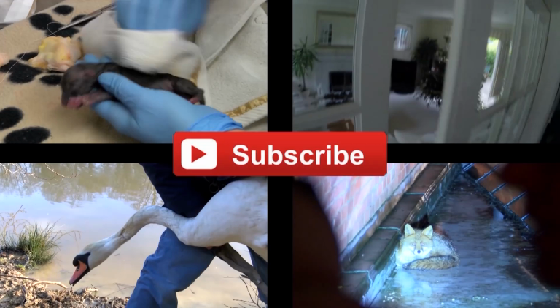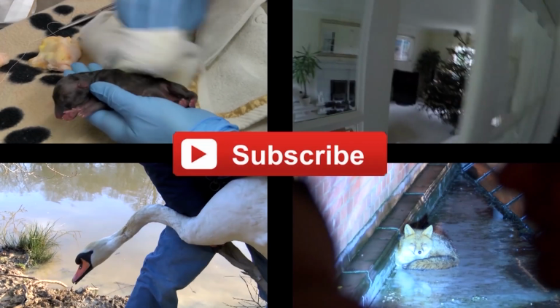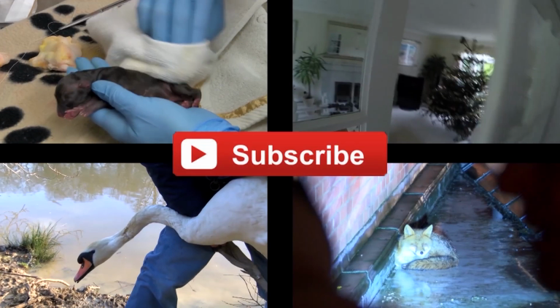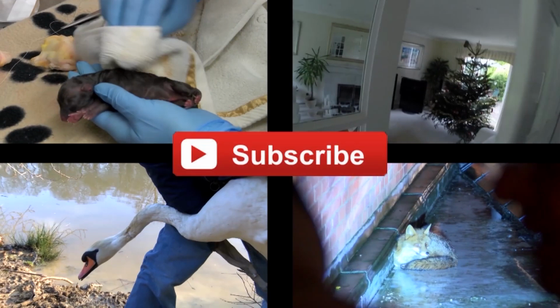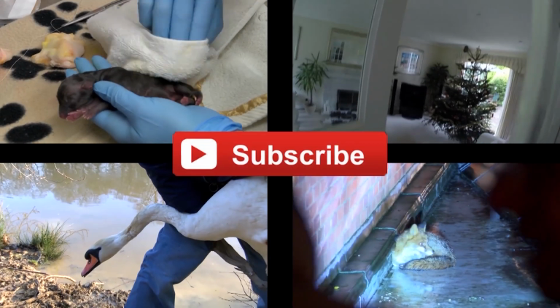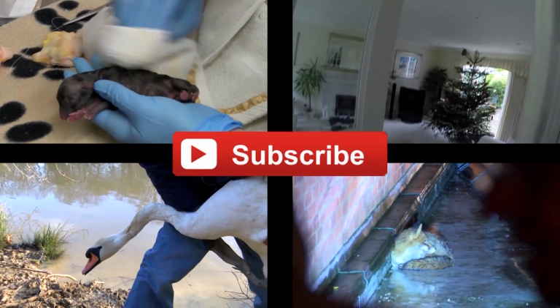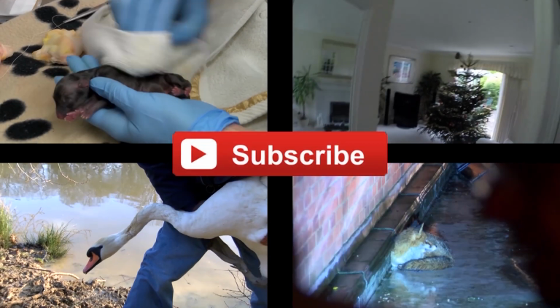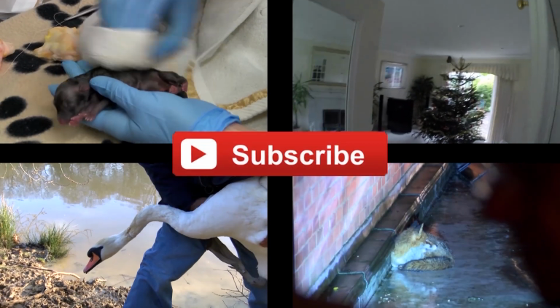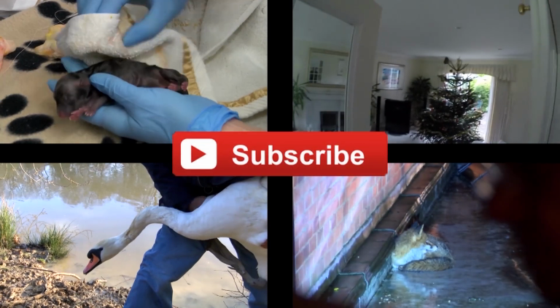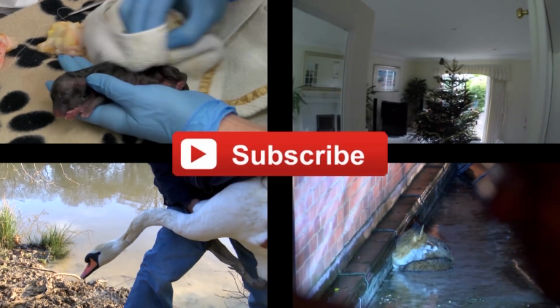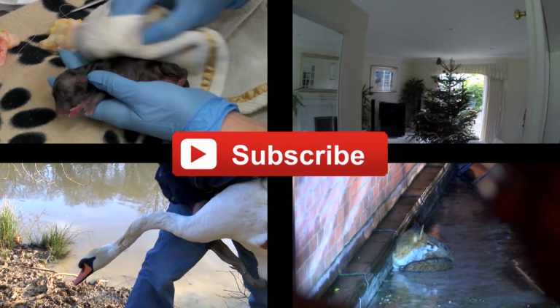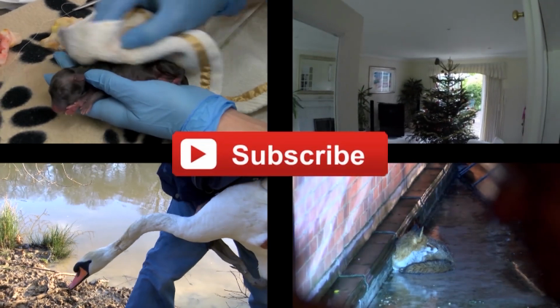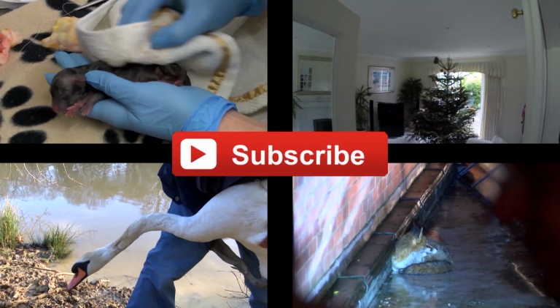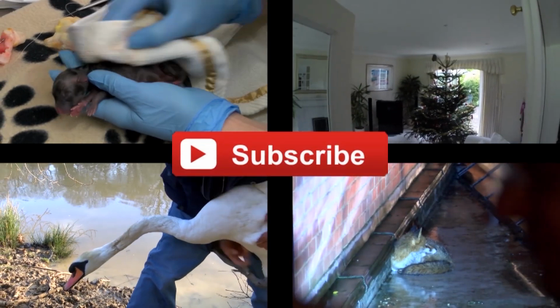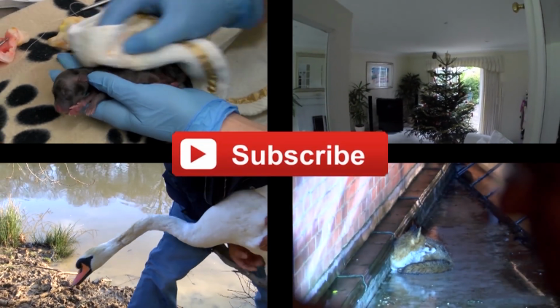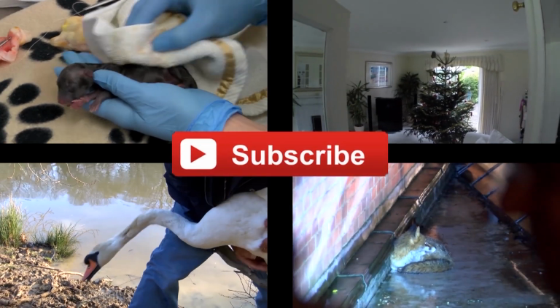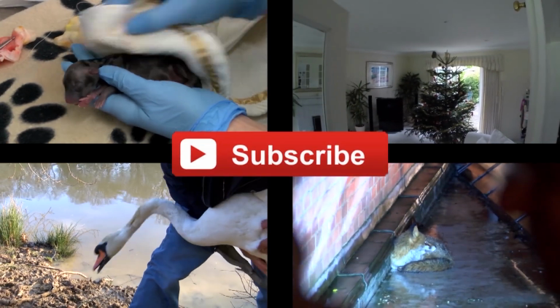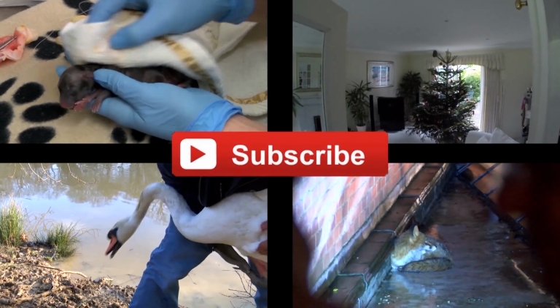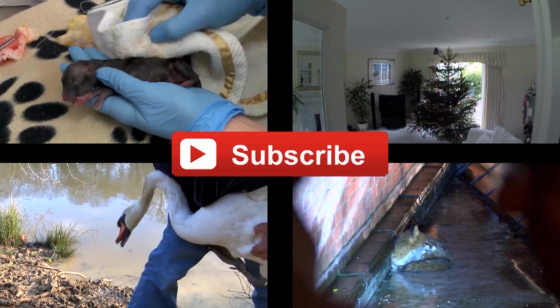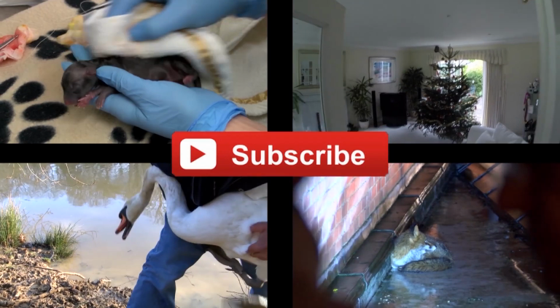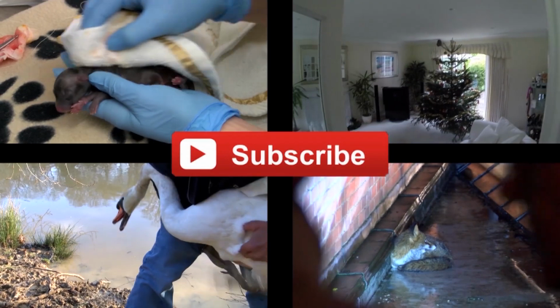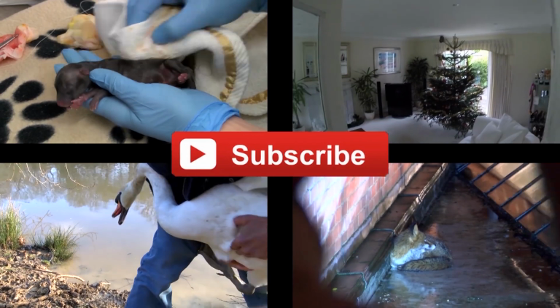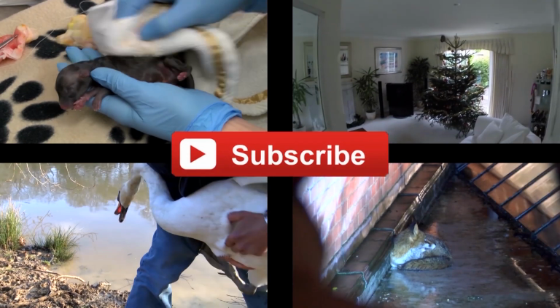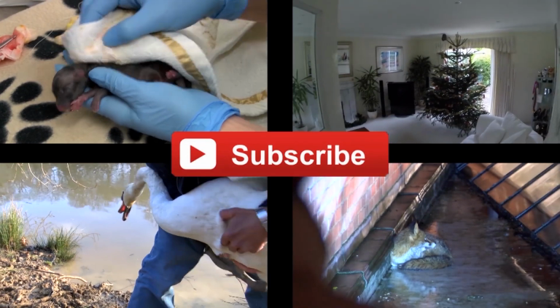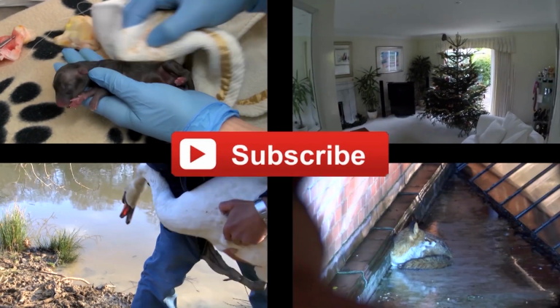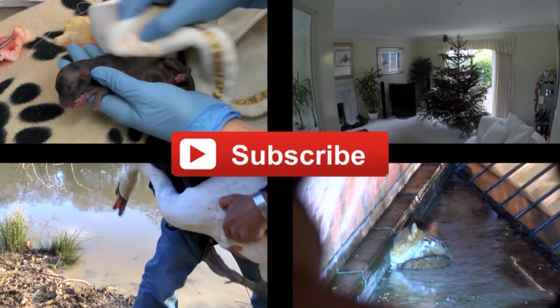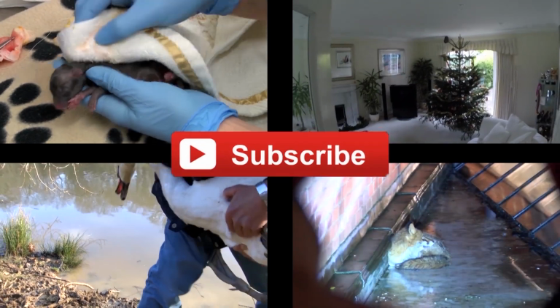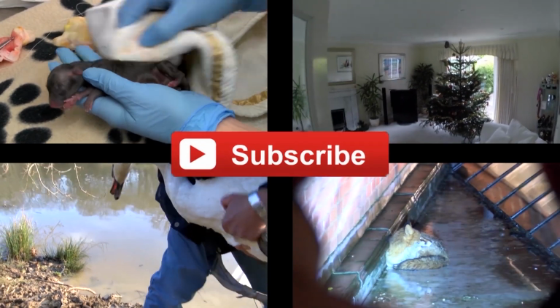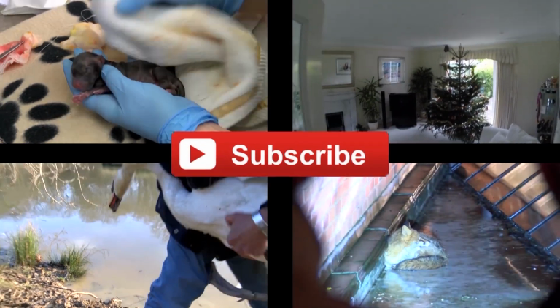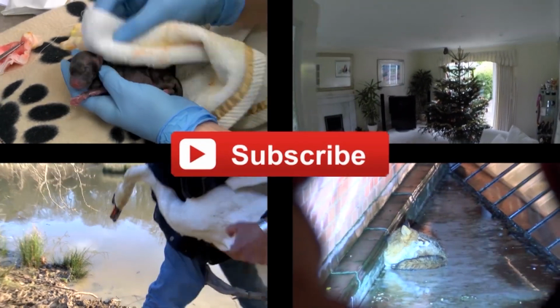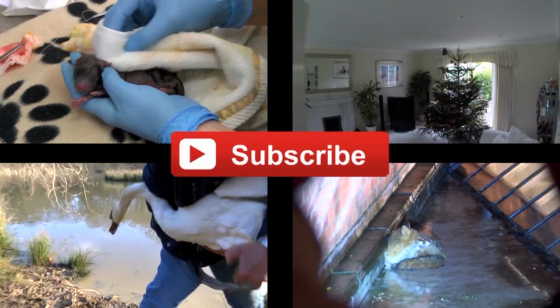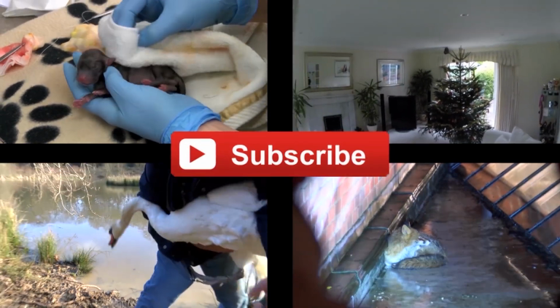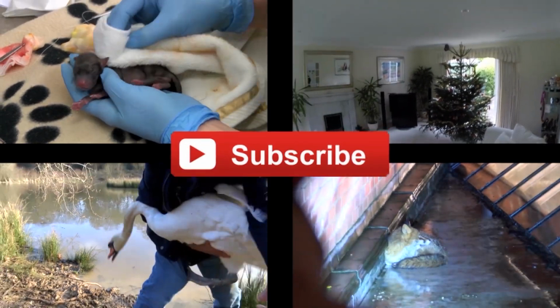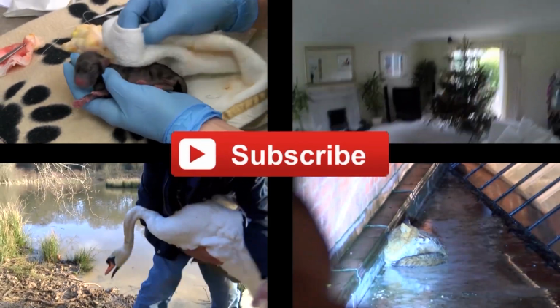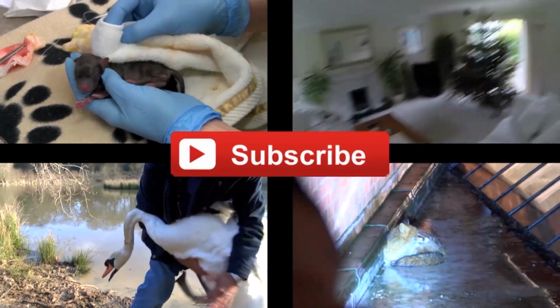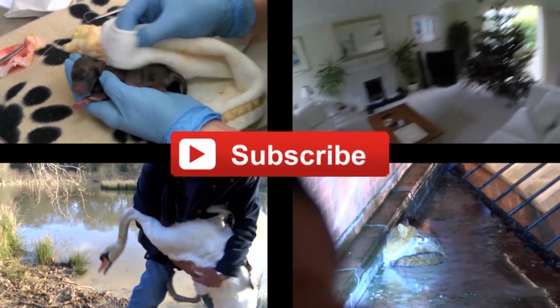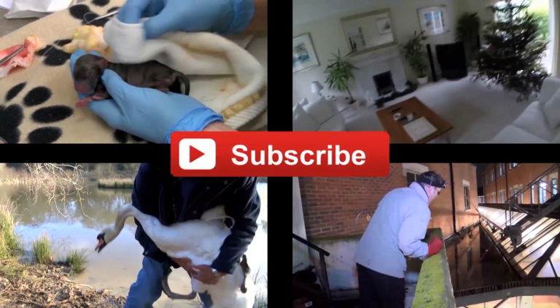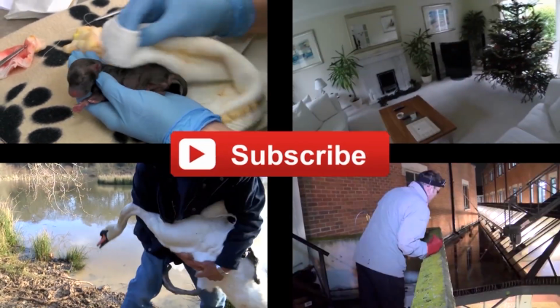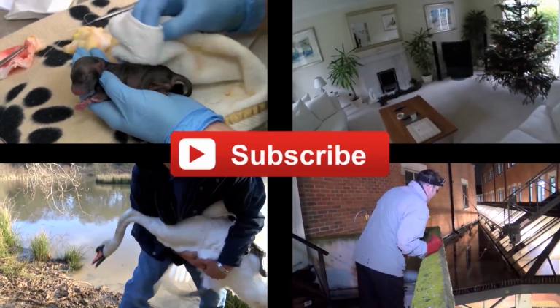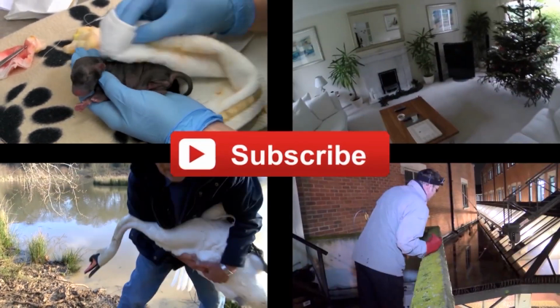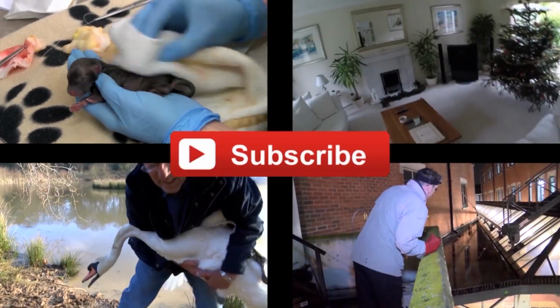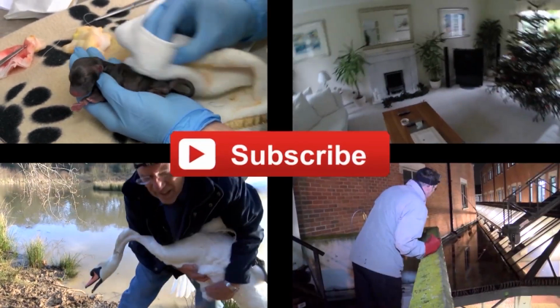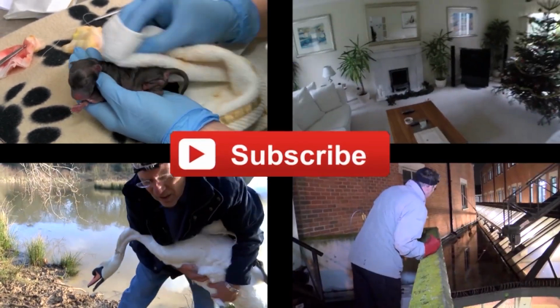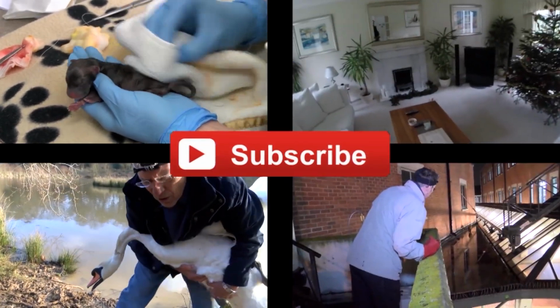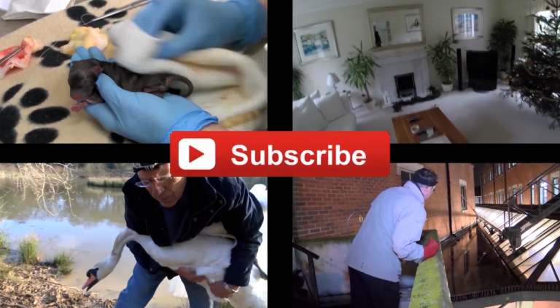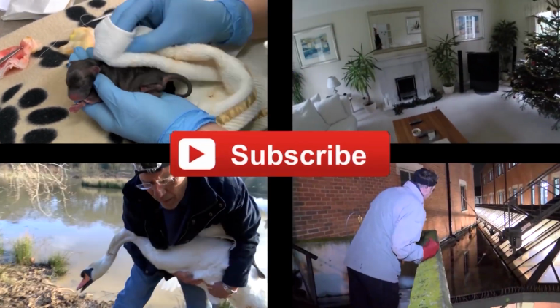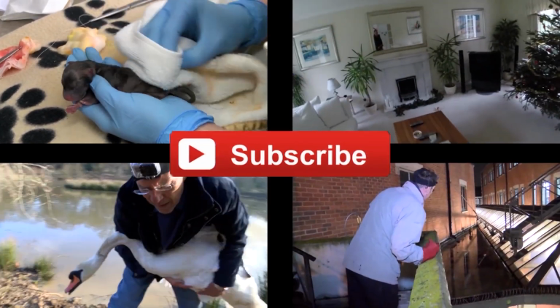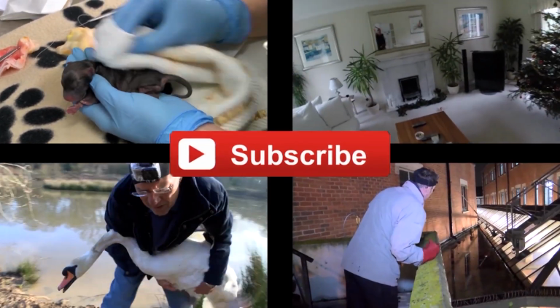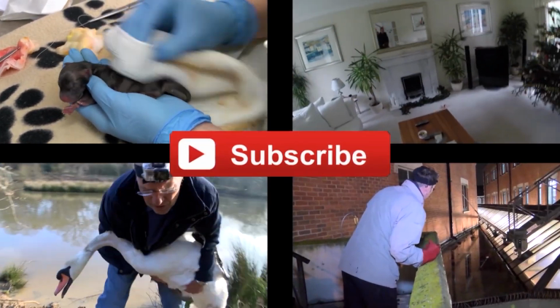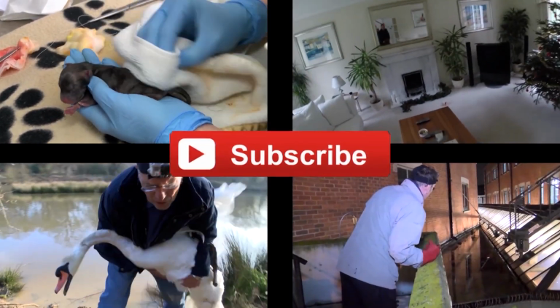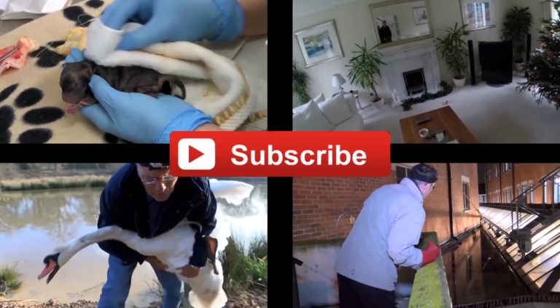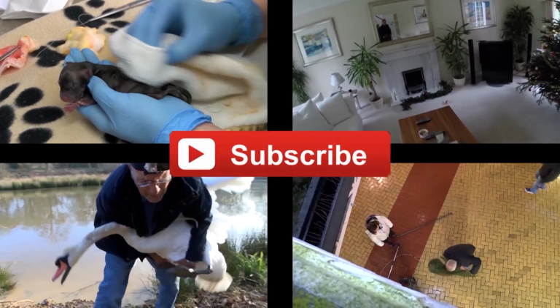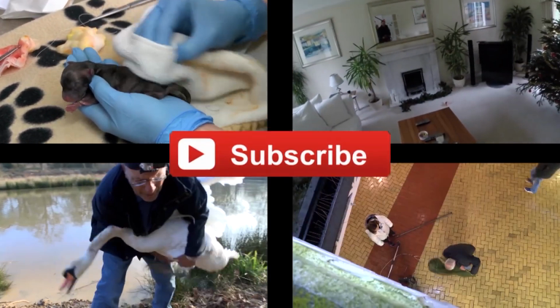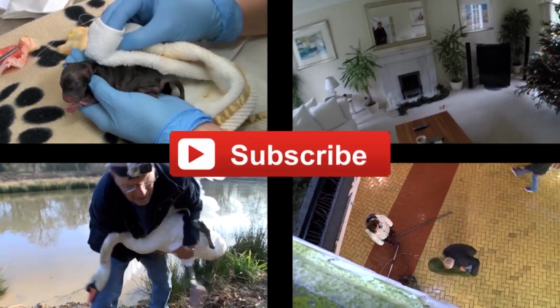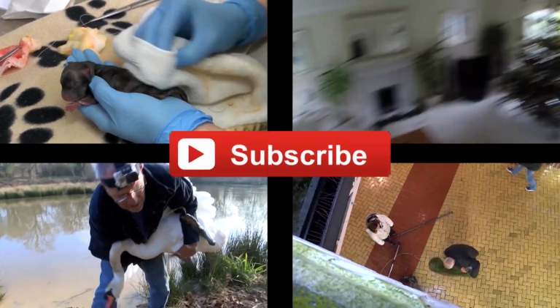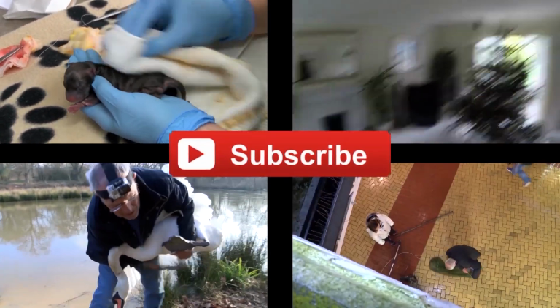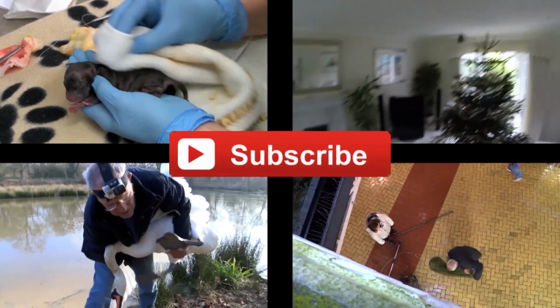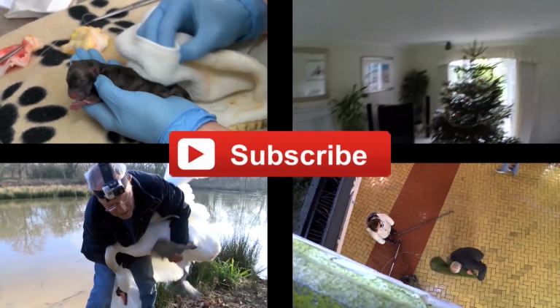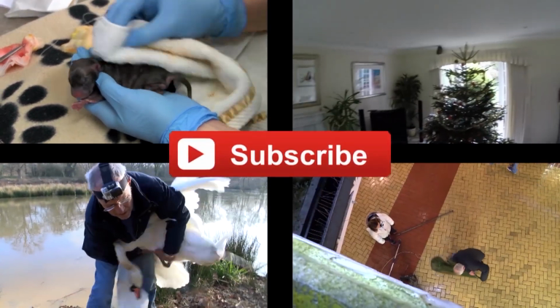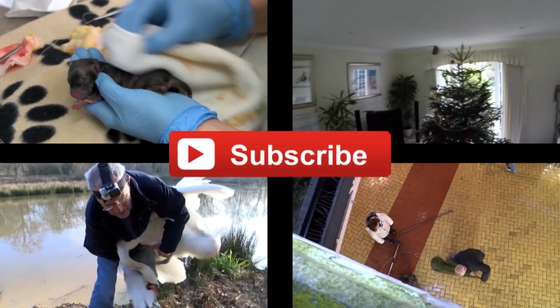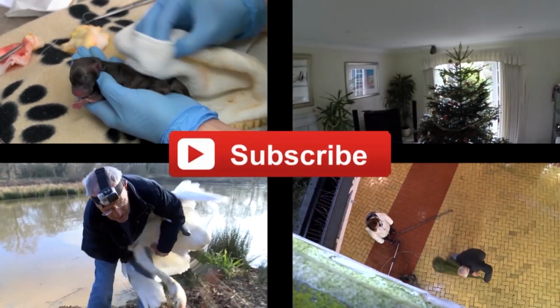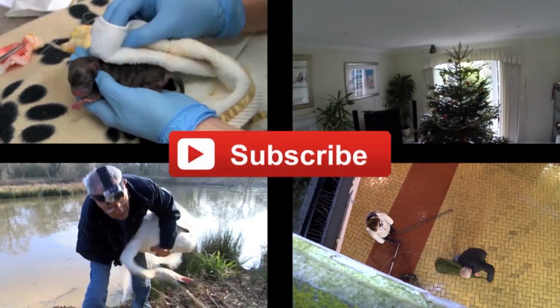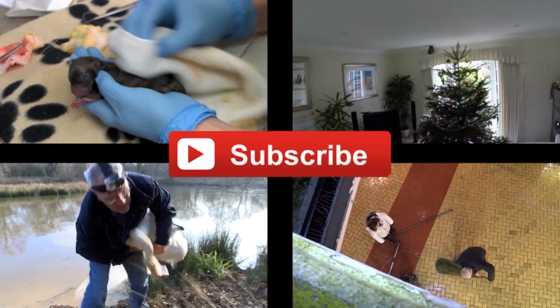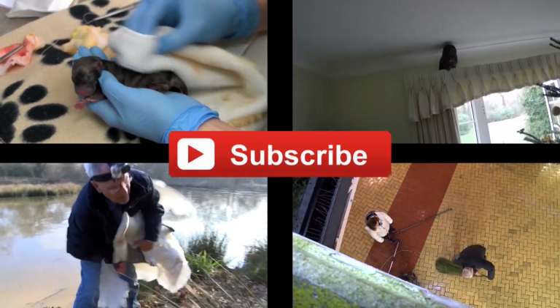If you like our videos click on the subscribe button. Every new subscriber means we can save more wildlife.